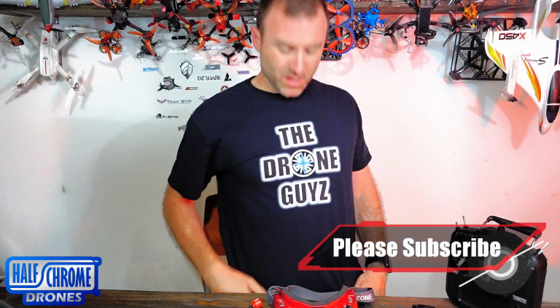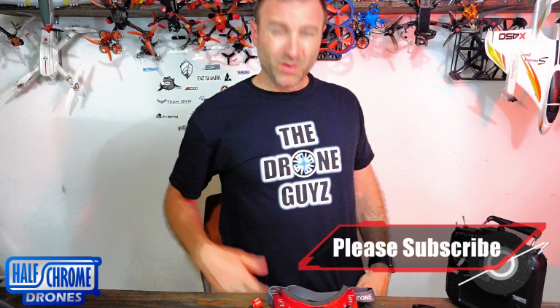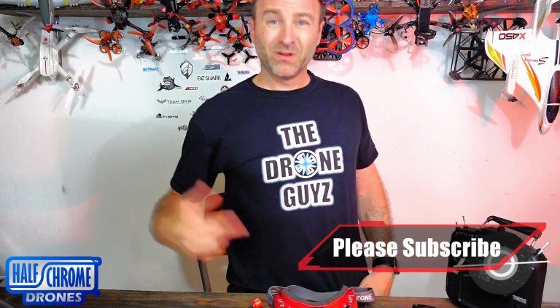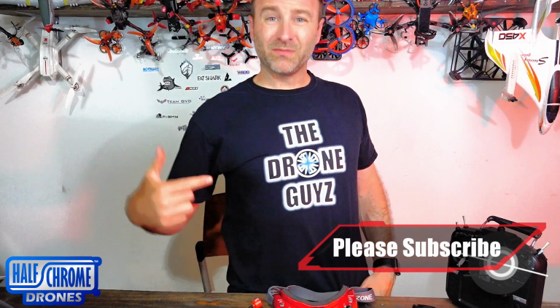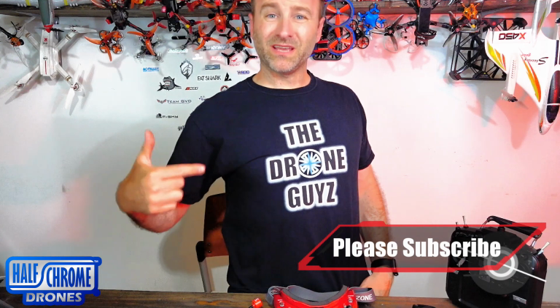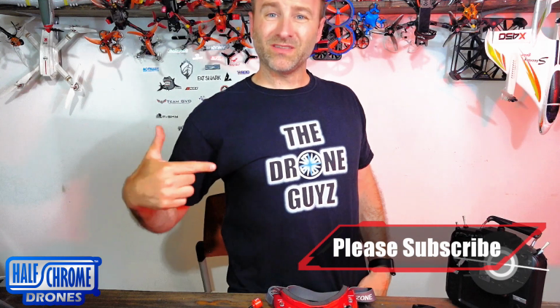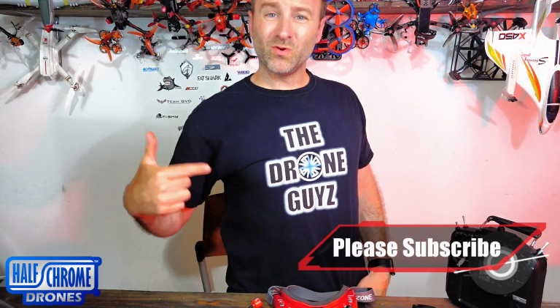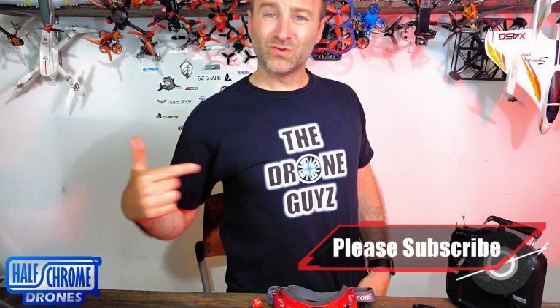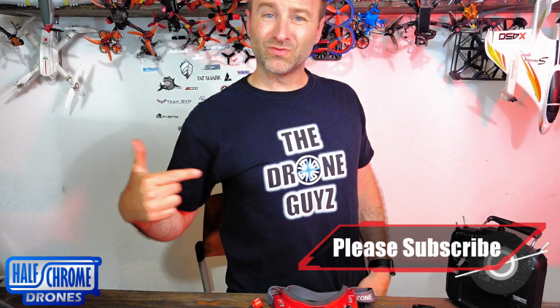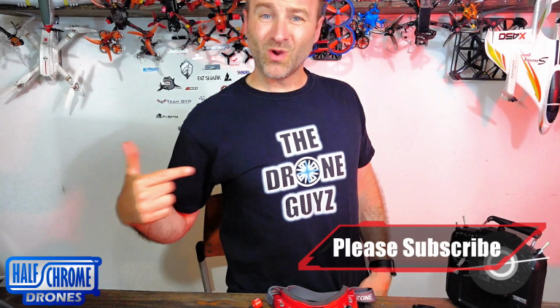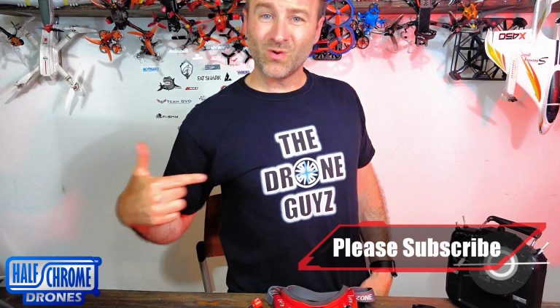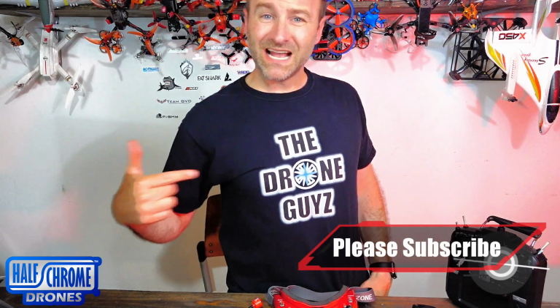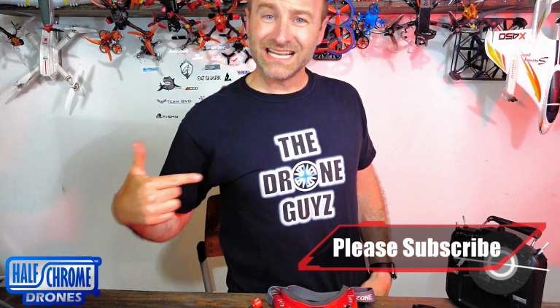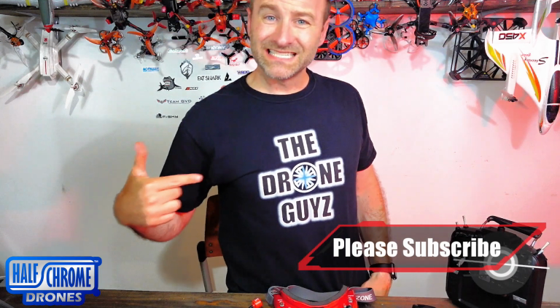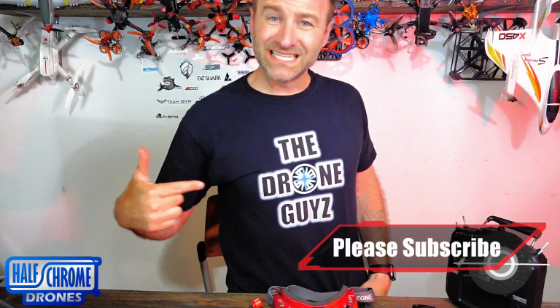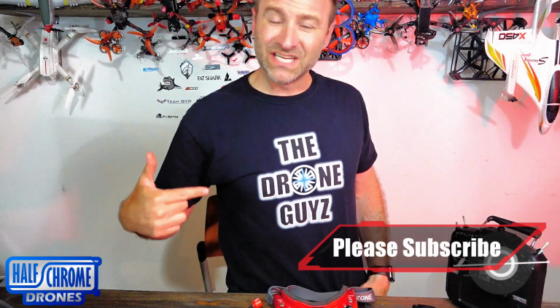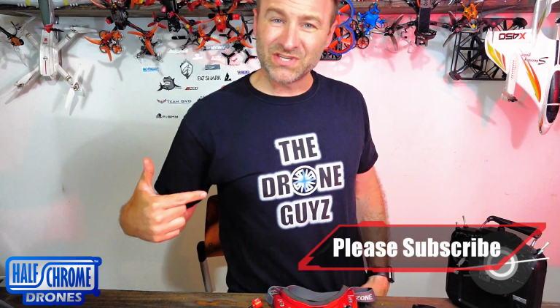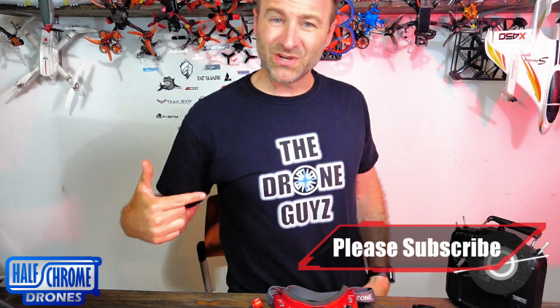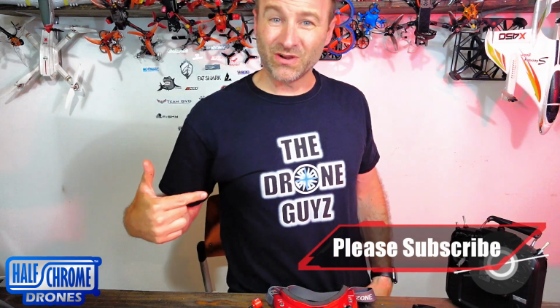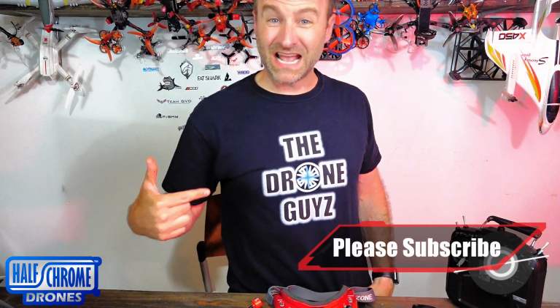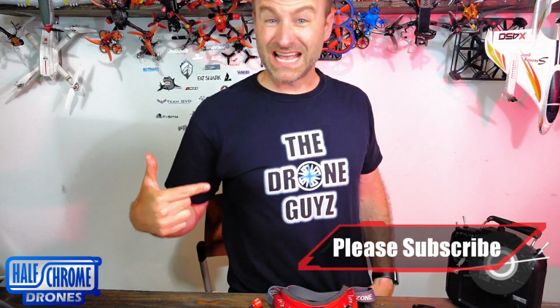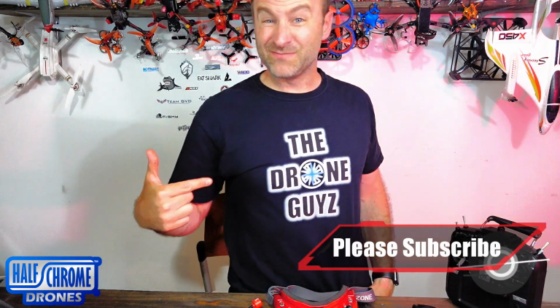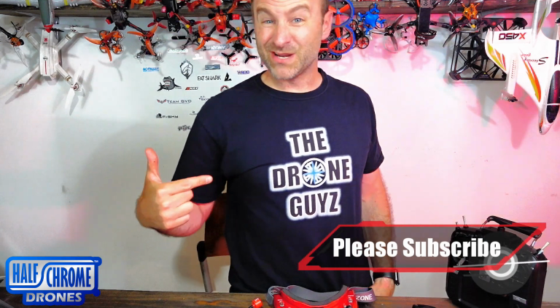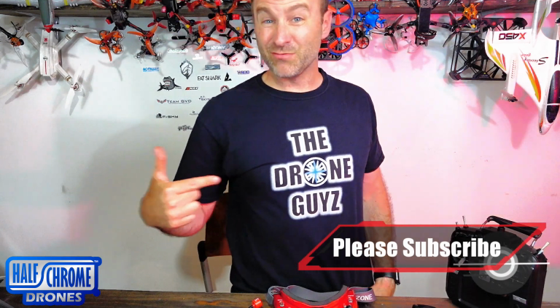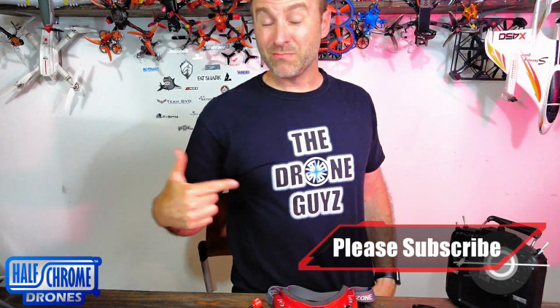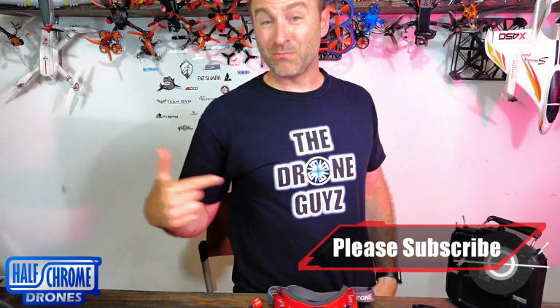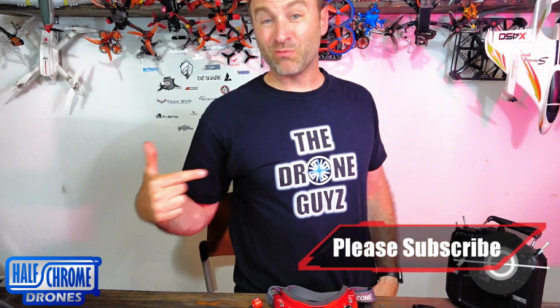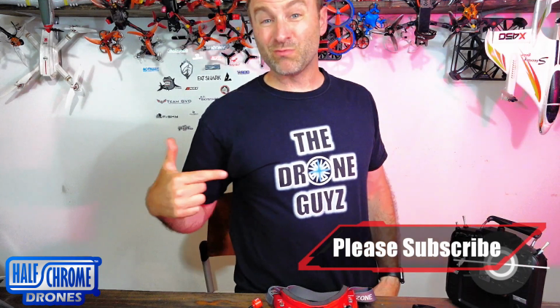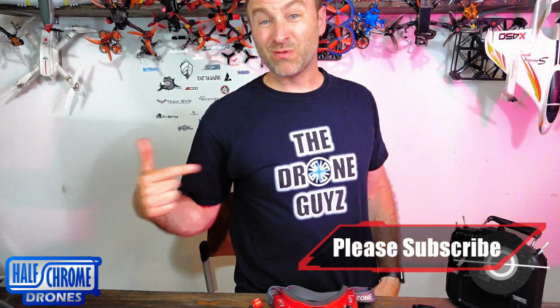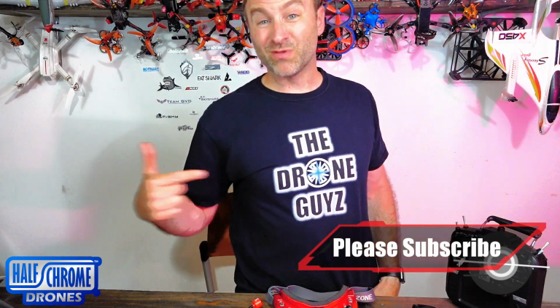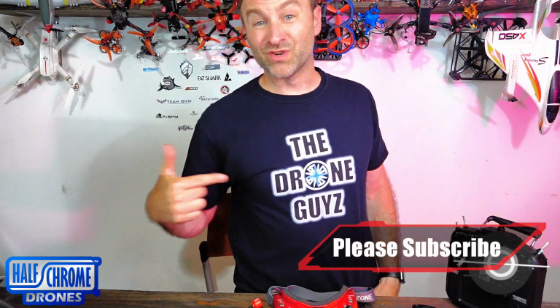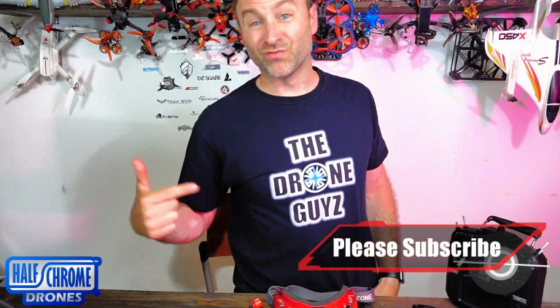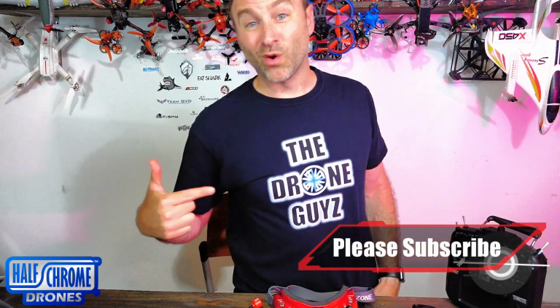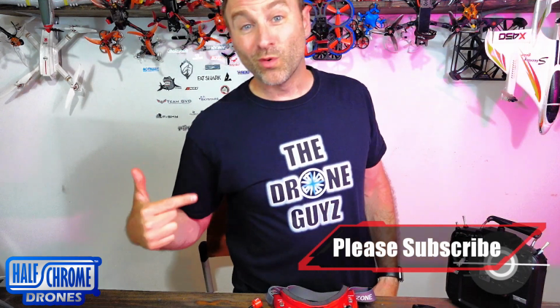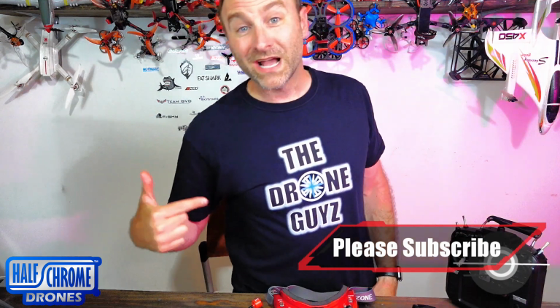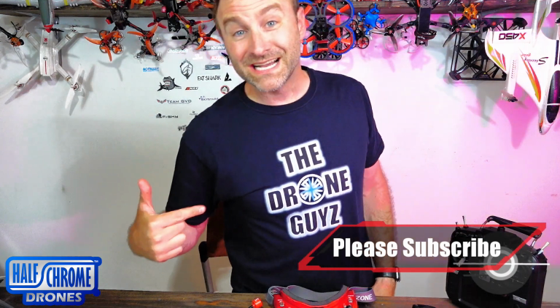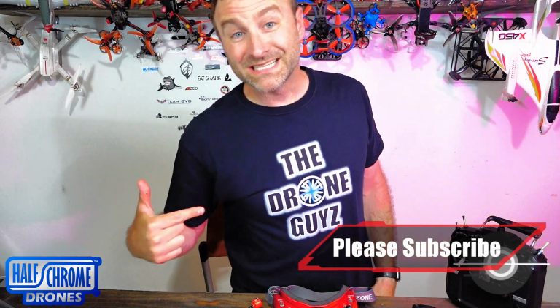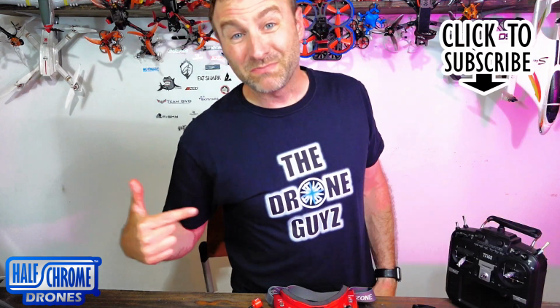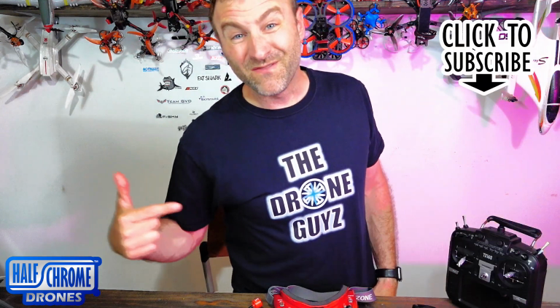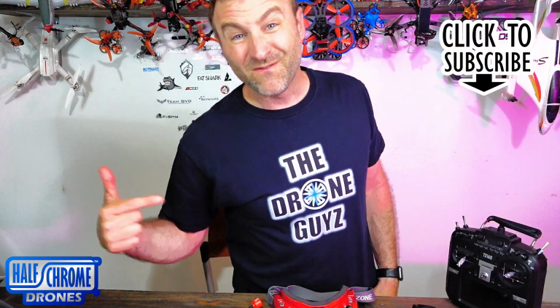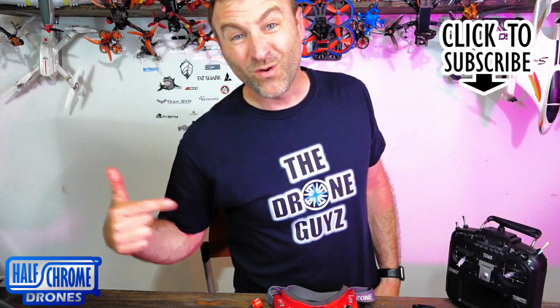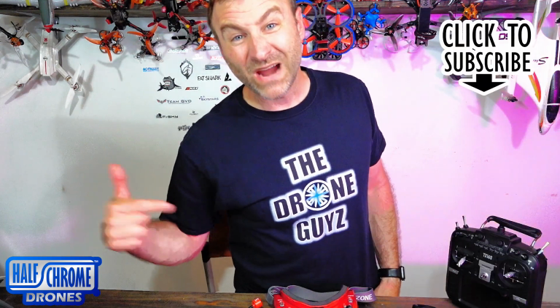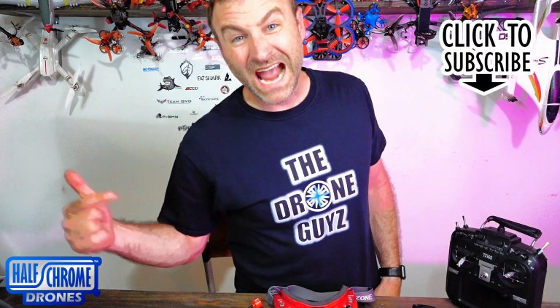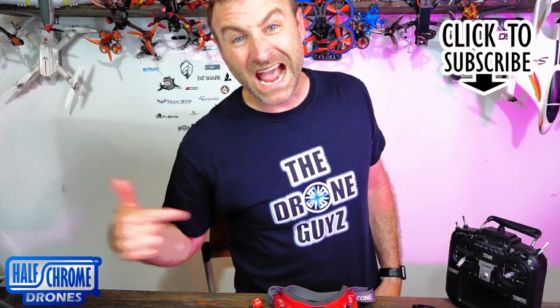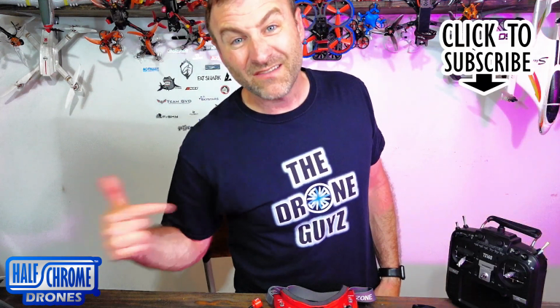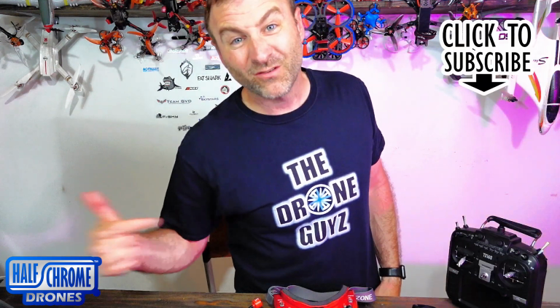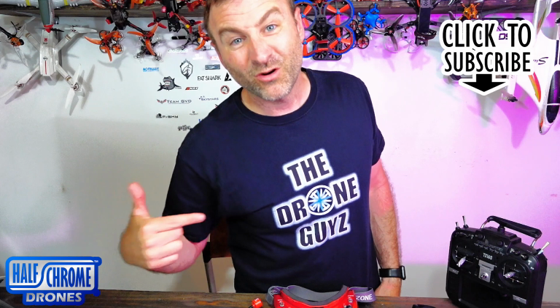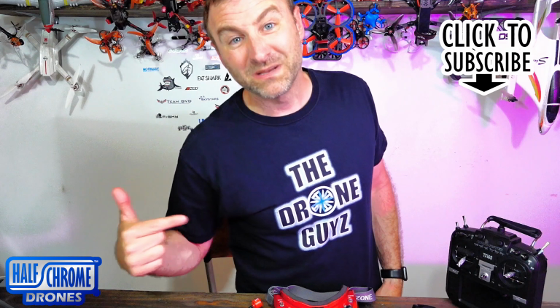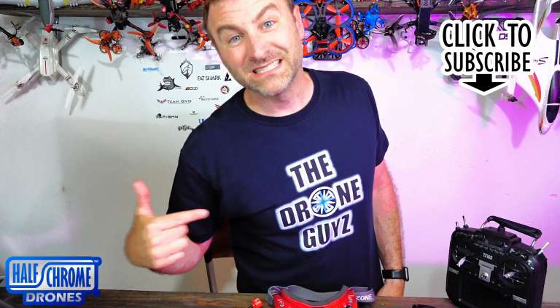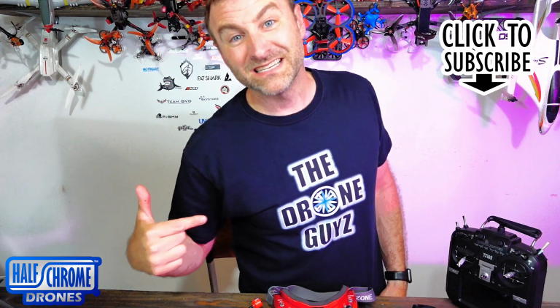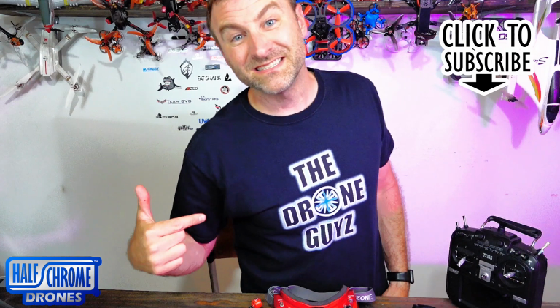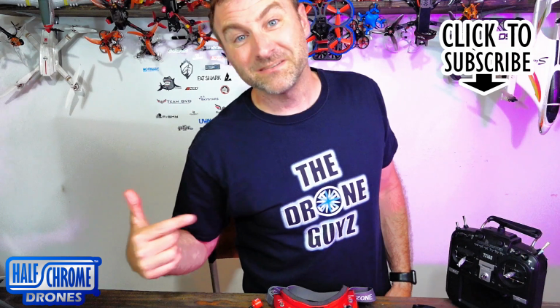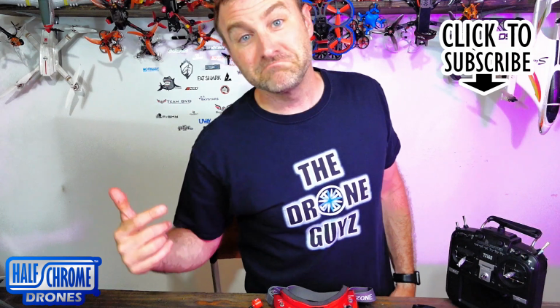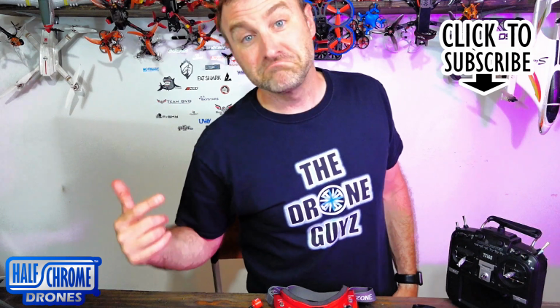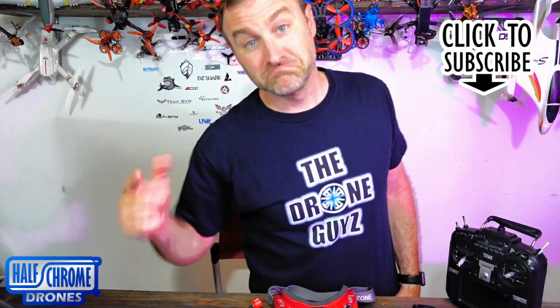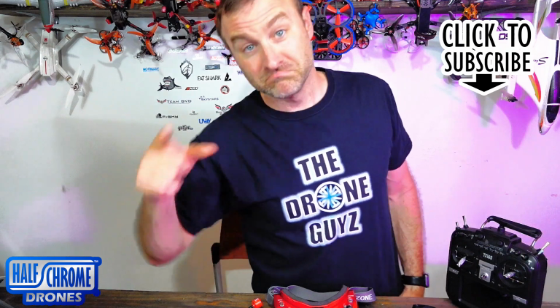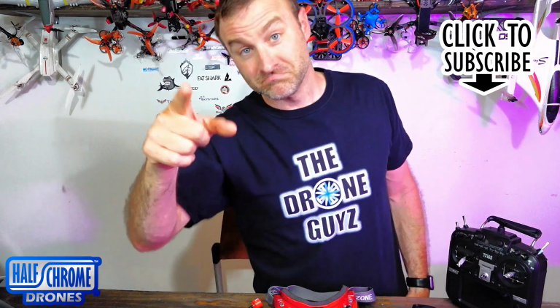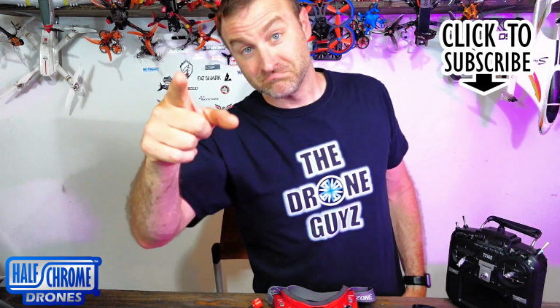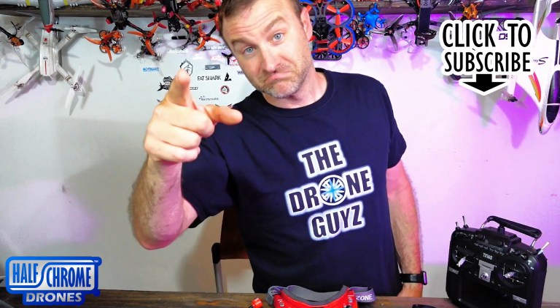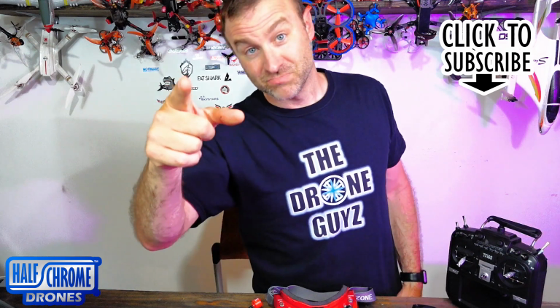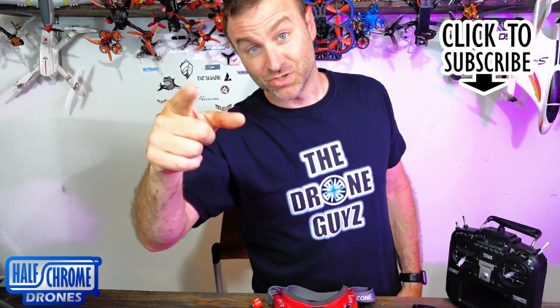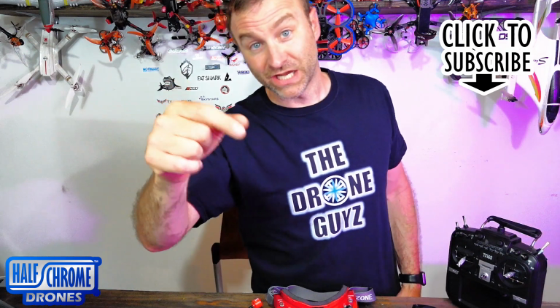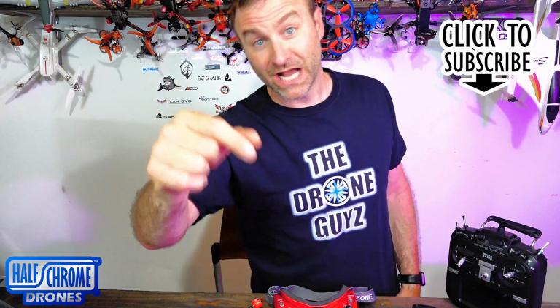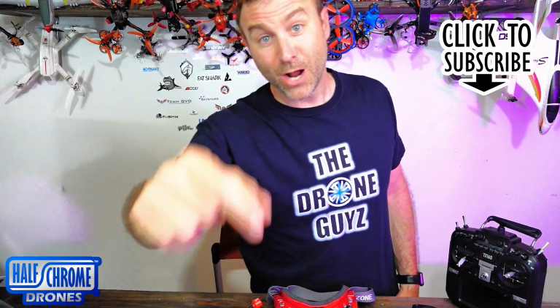We didn't get the old Drone Guys t-shirt. Anybody remember when we were the Drone Guys before Half Chrome existed? Check it out.